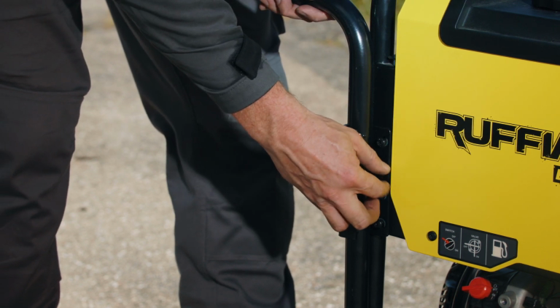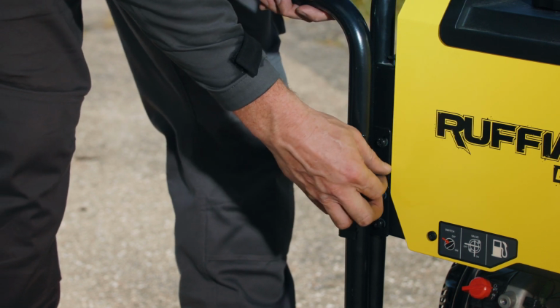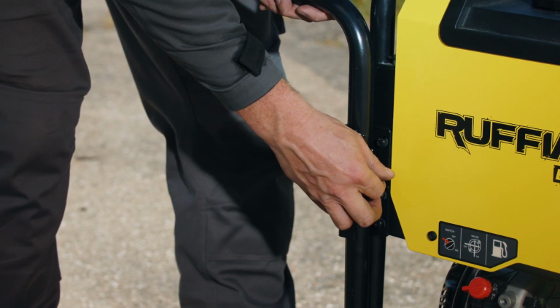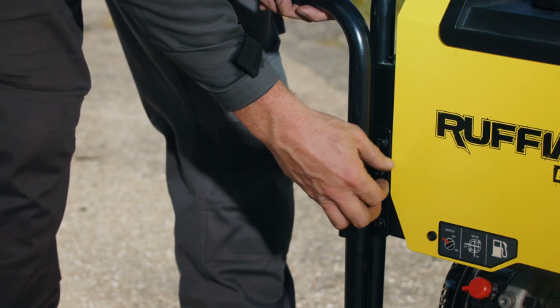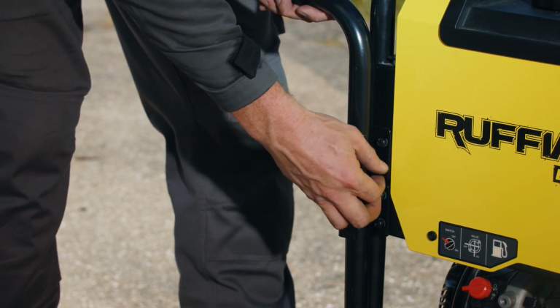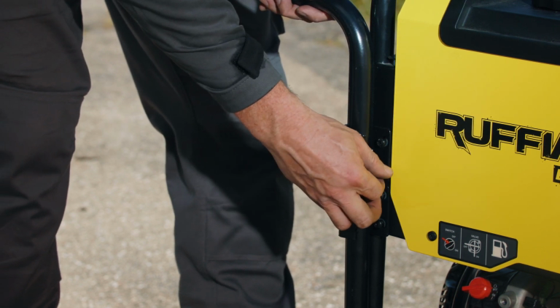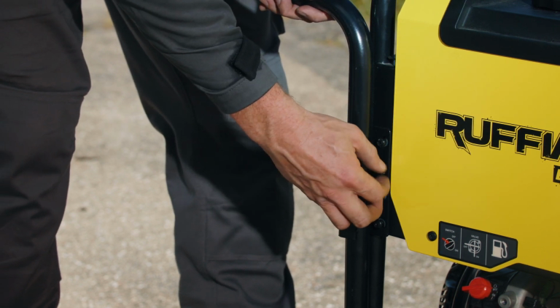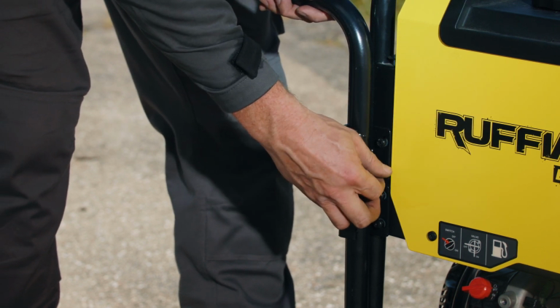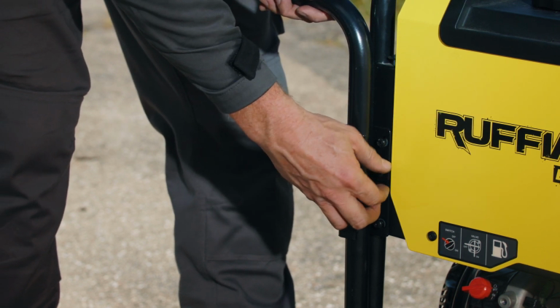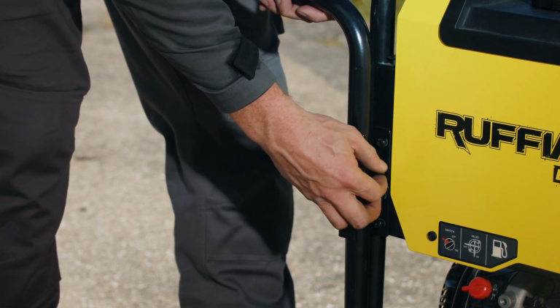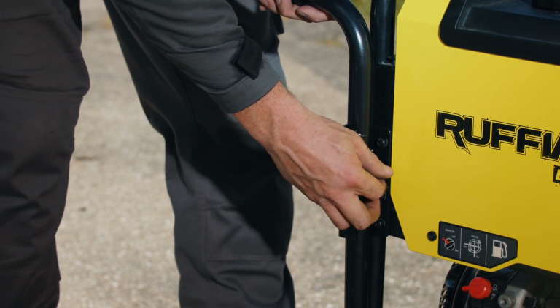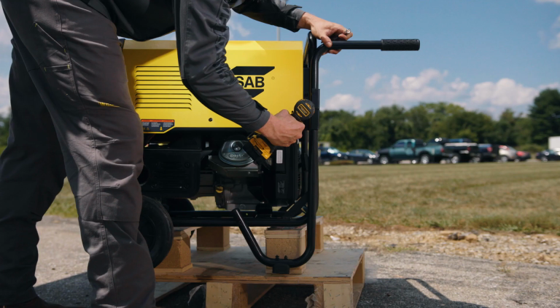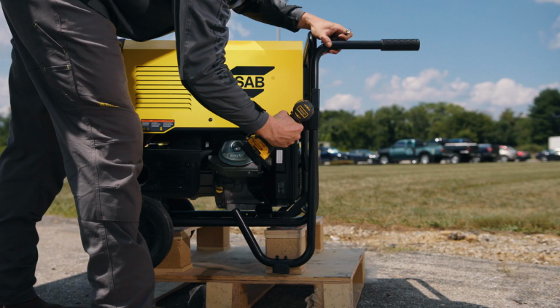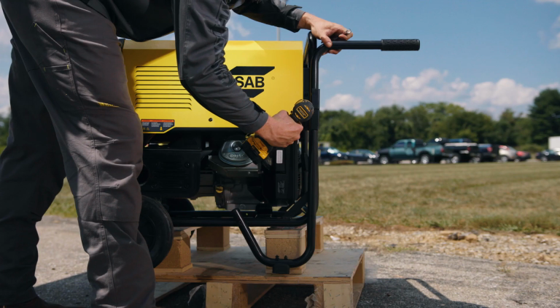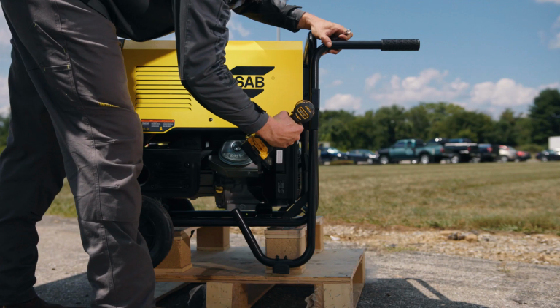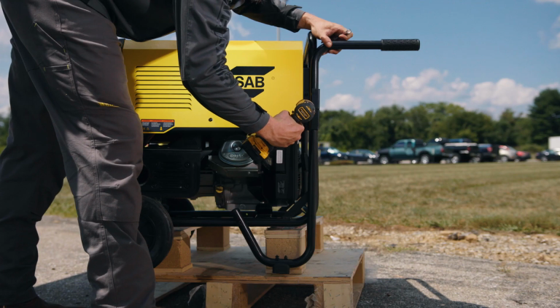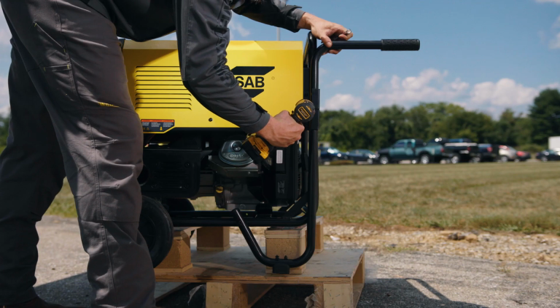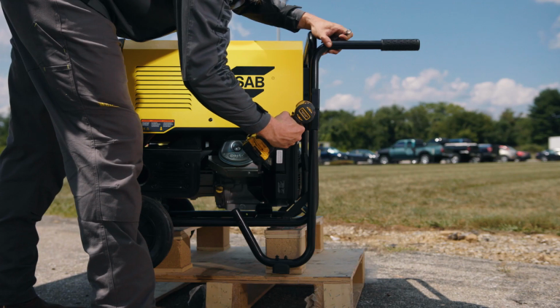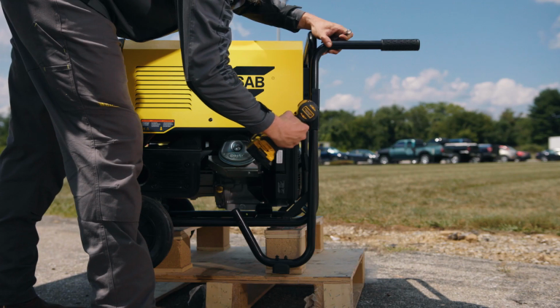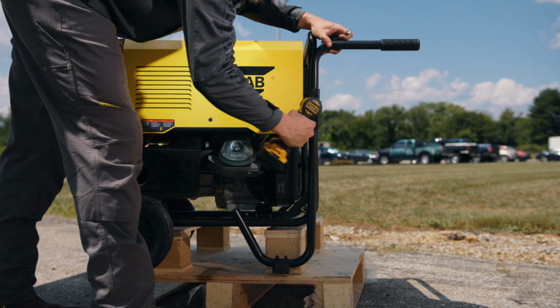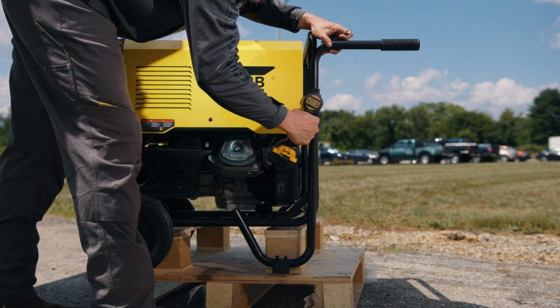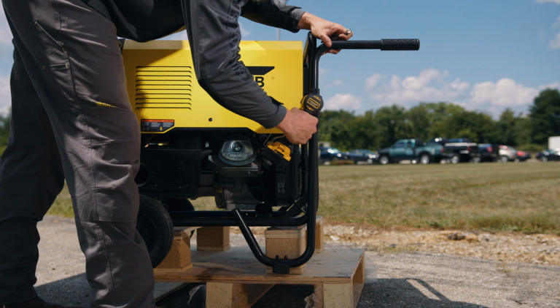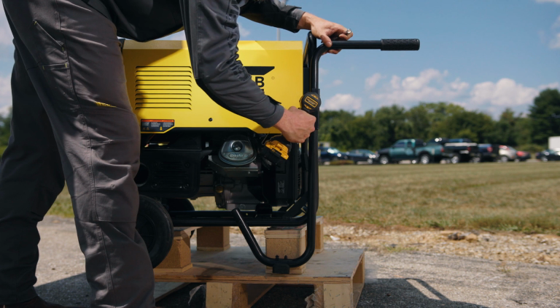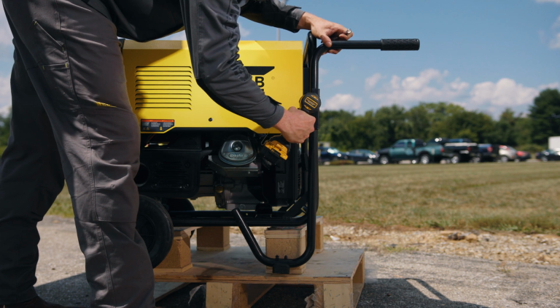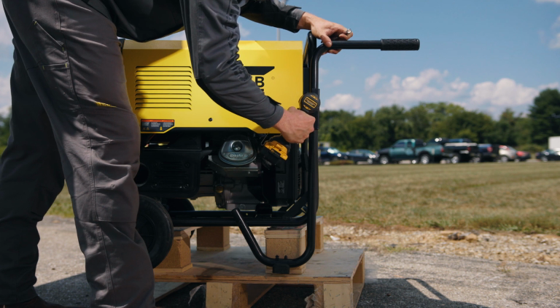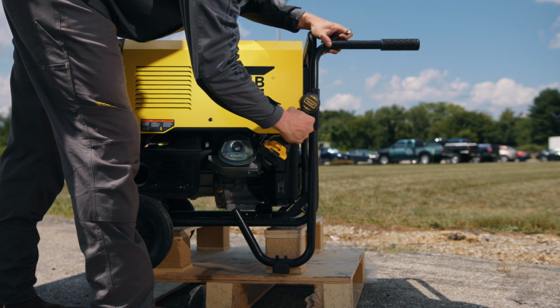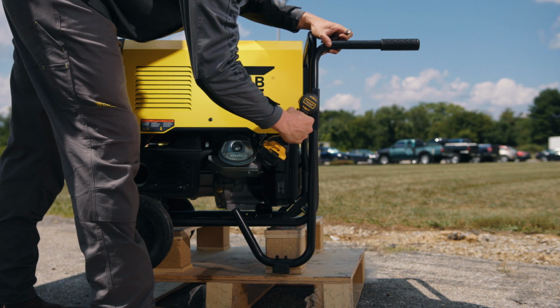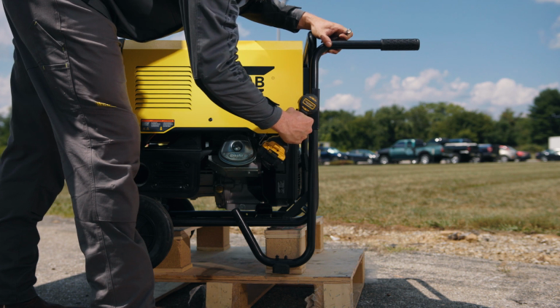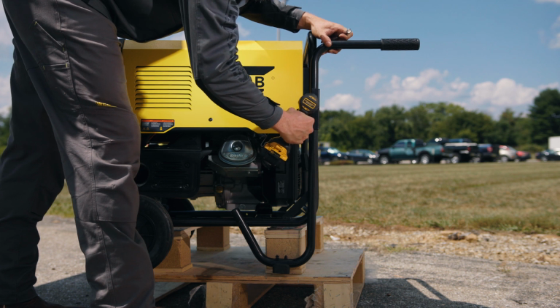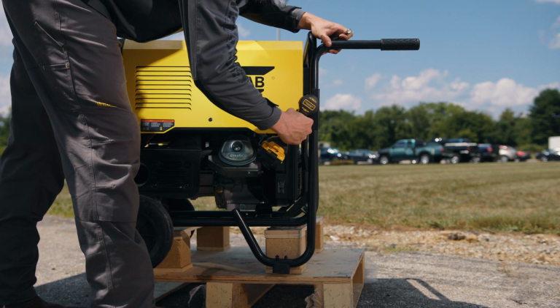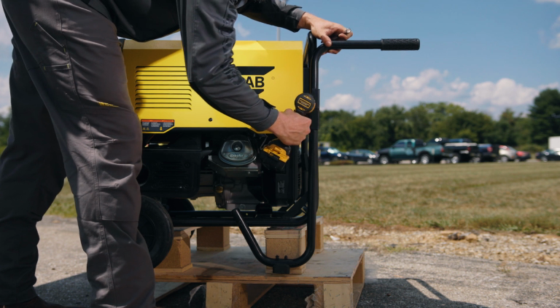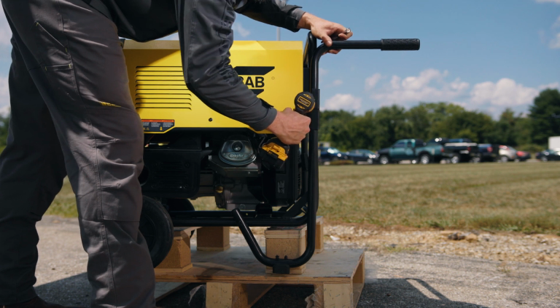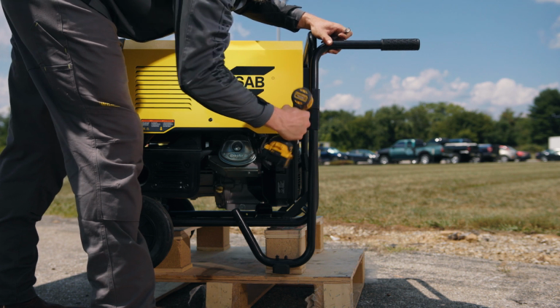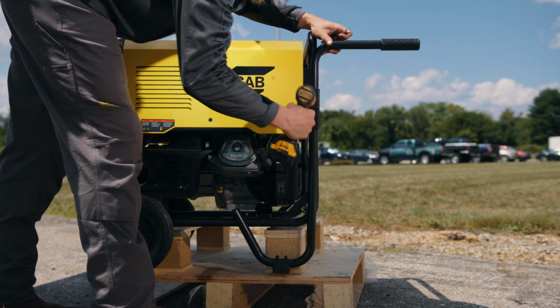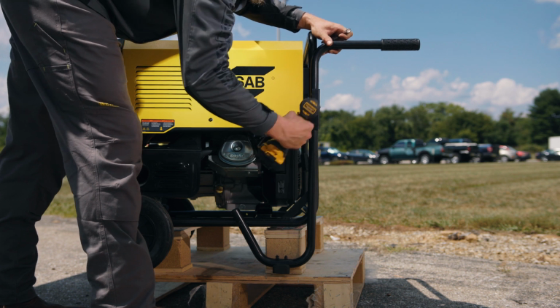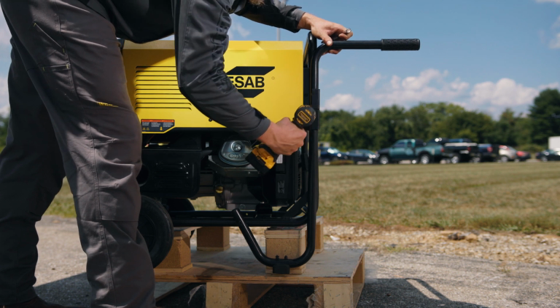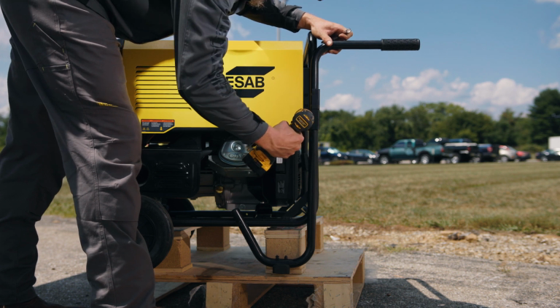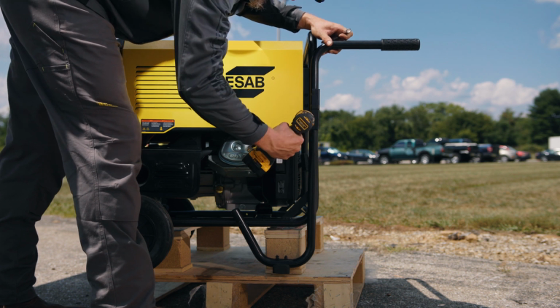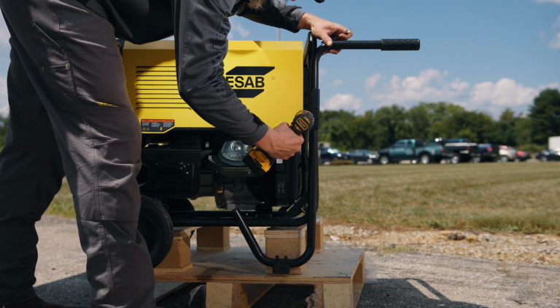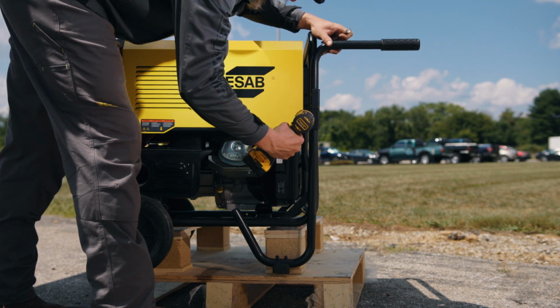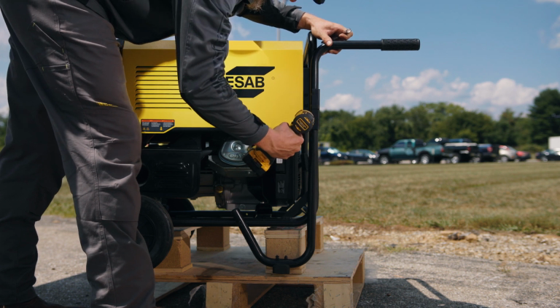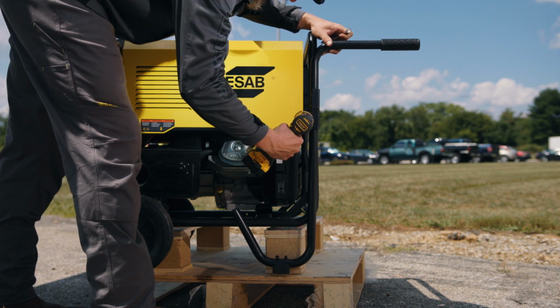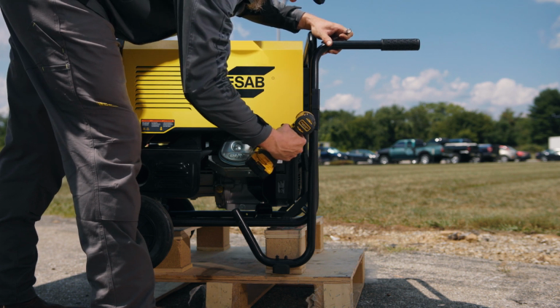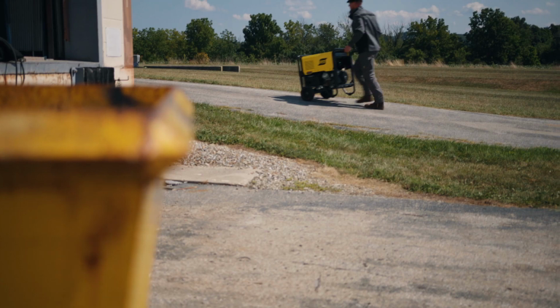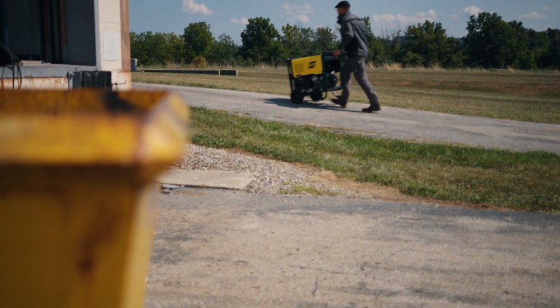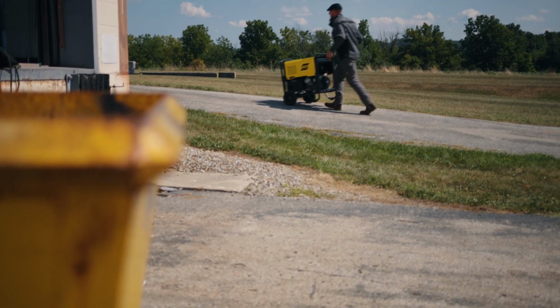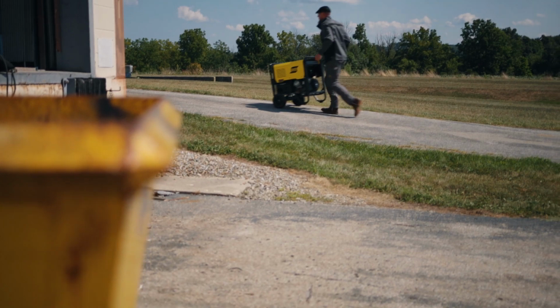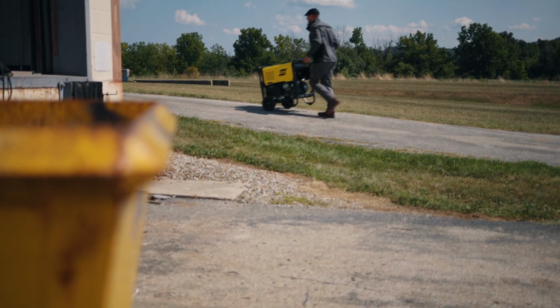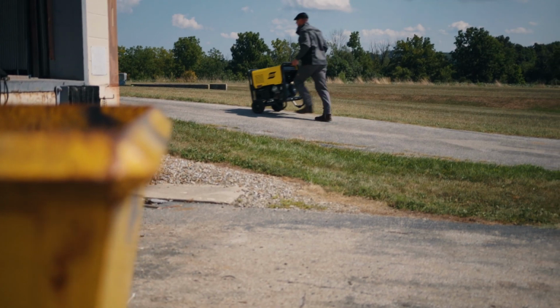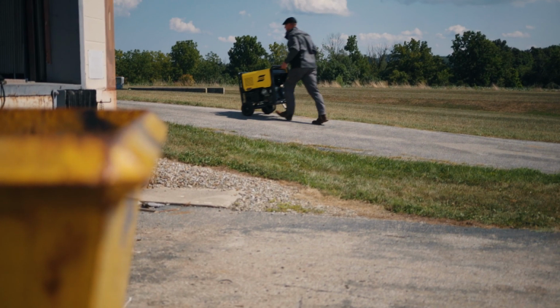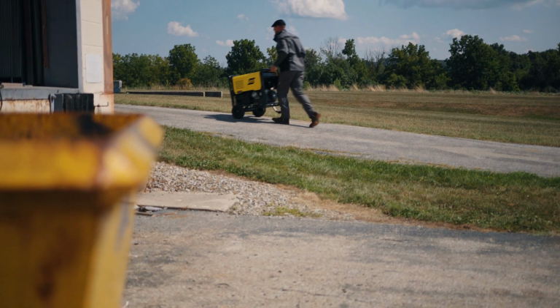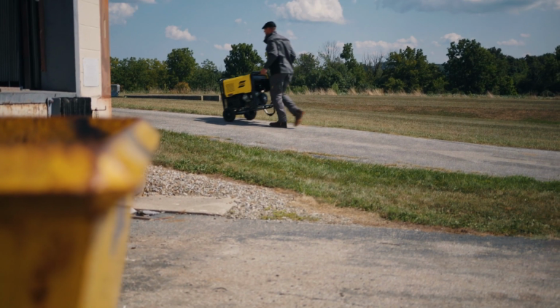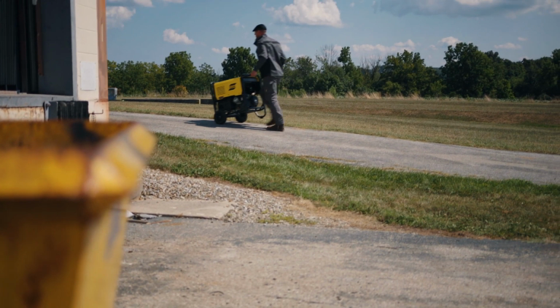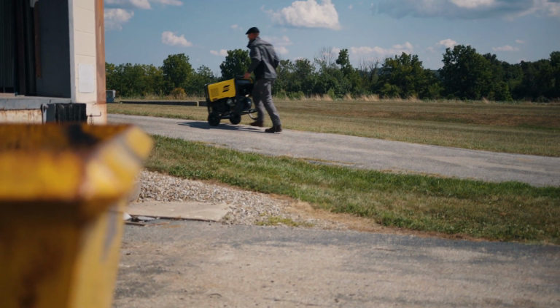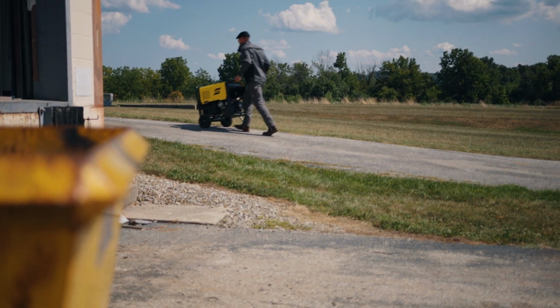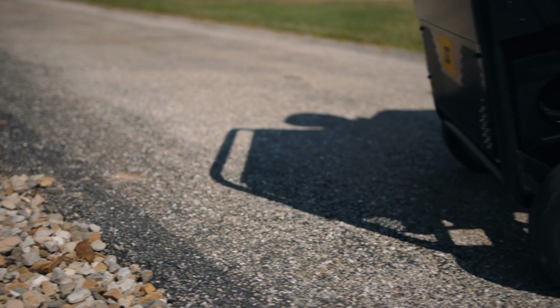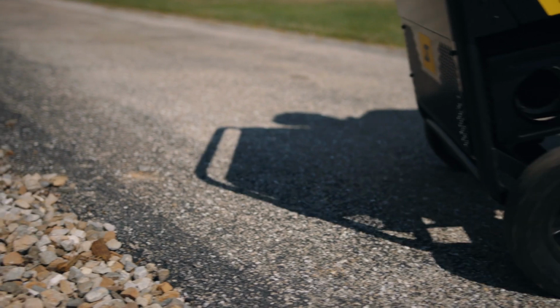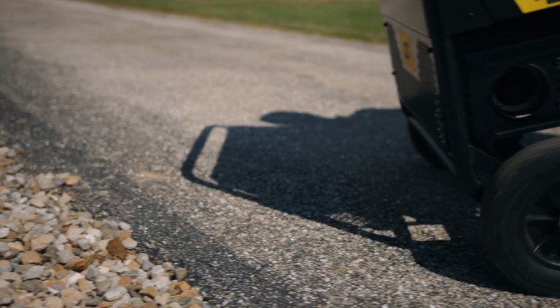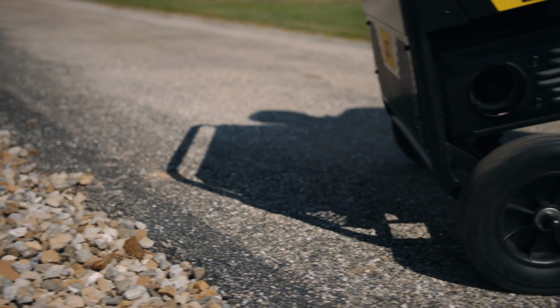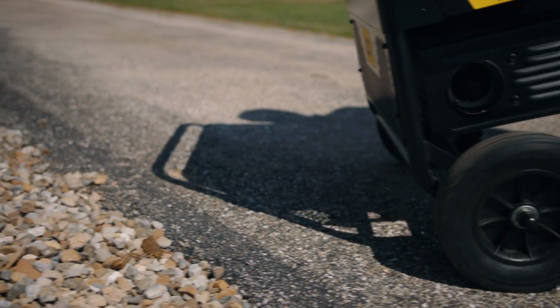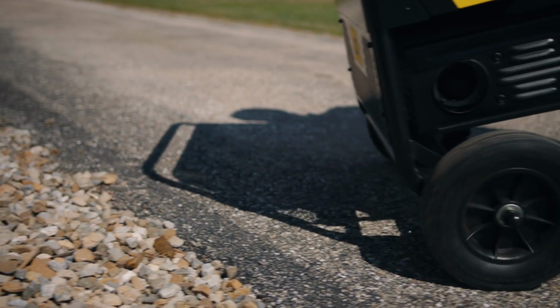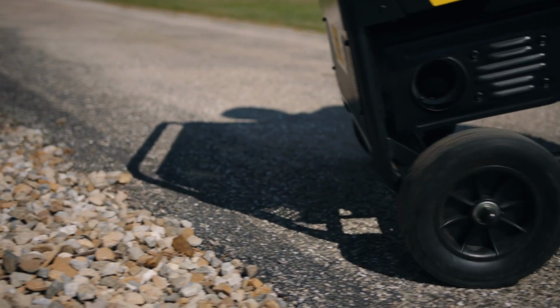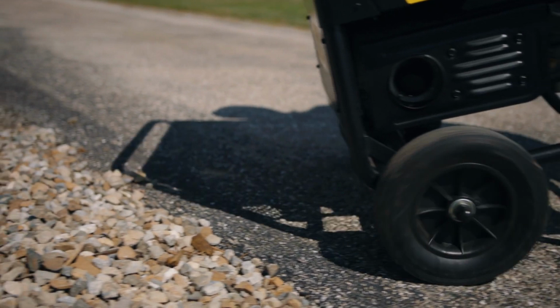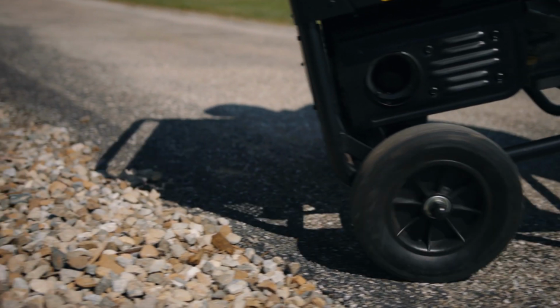That's it. Now just make sure all the hardware is tightened securely. Then you're all set to move your portable Ruffian.